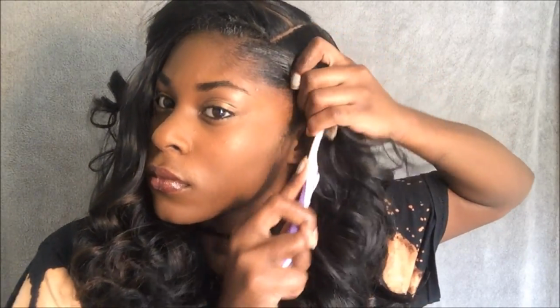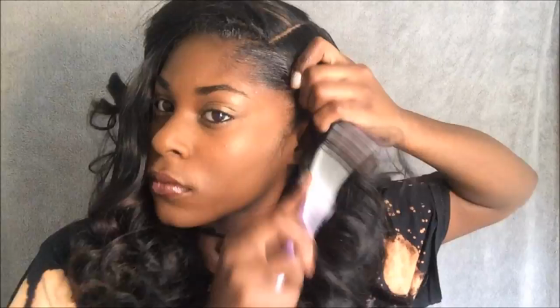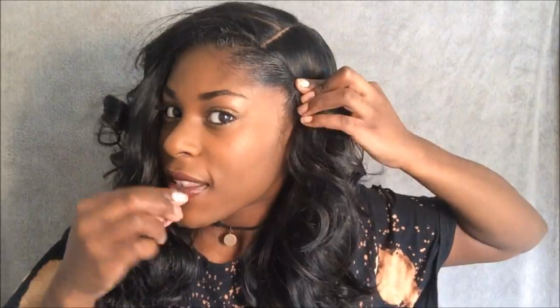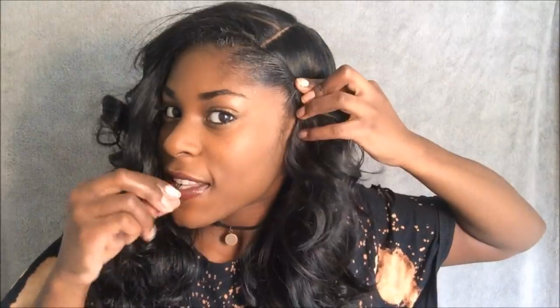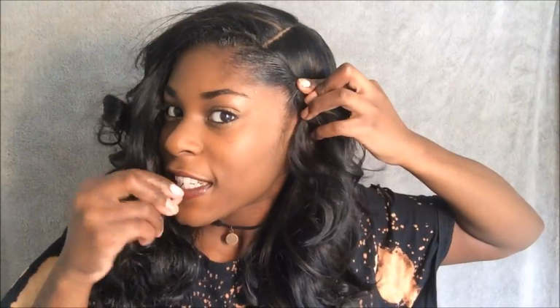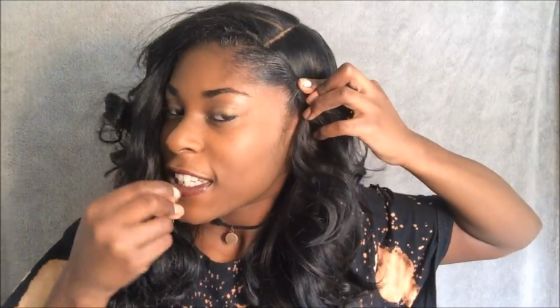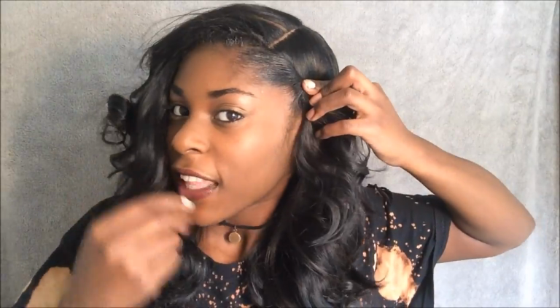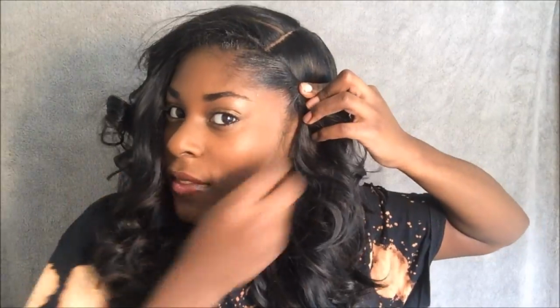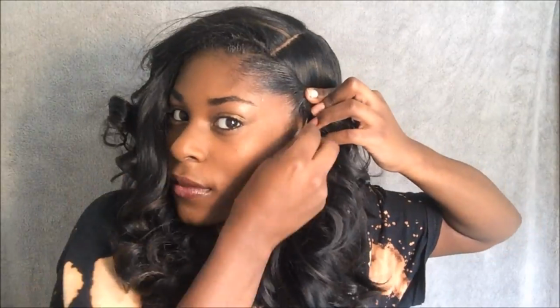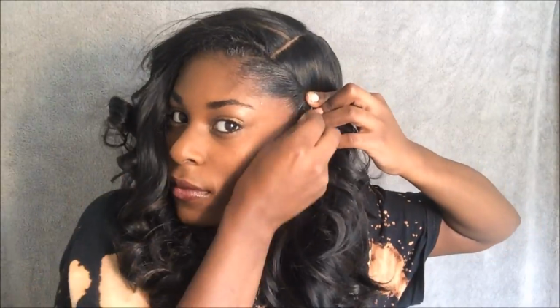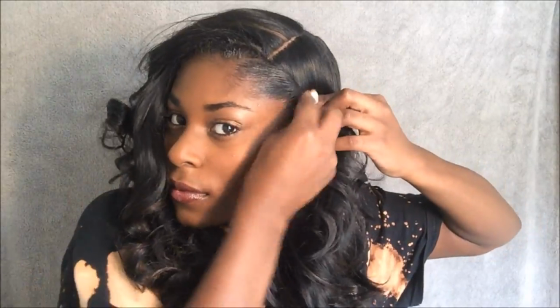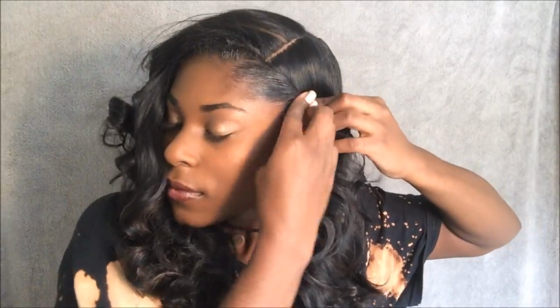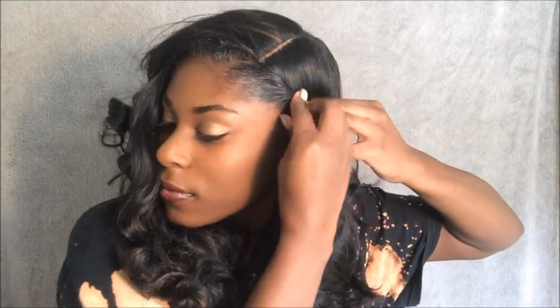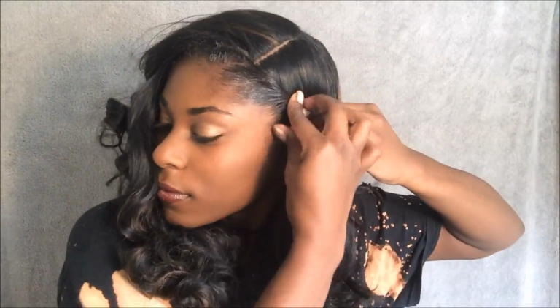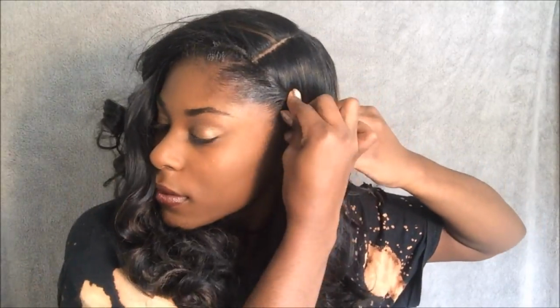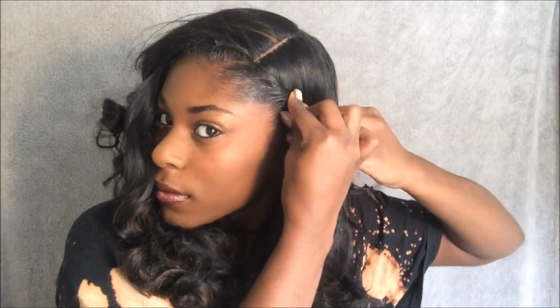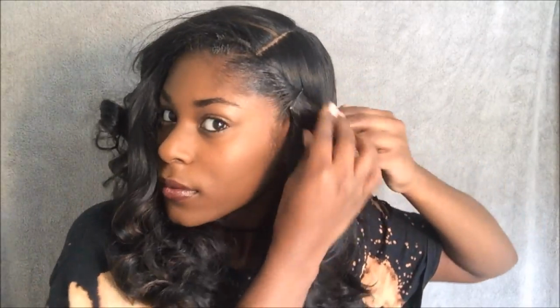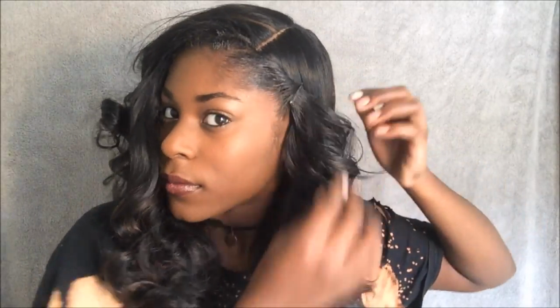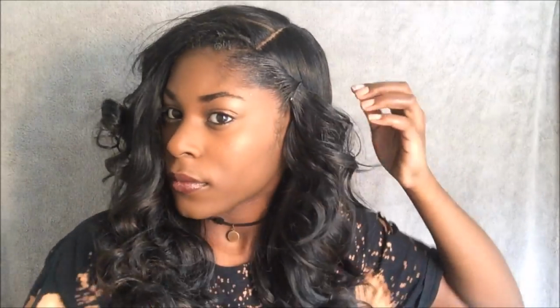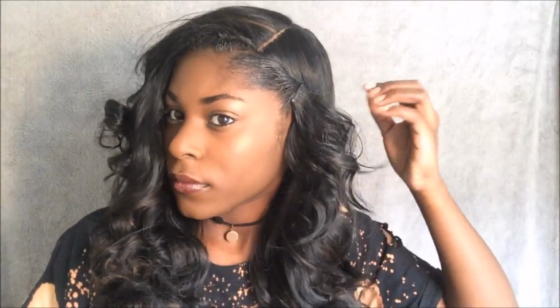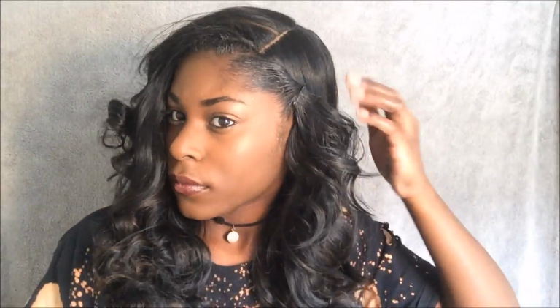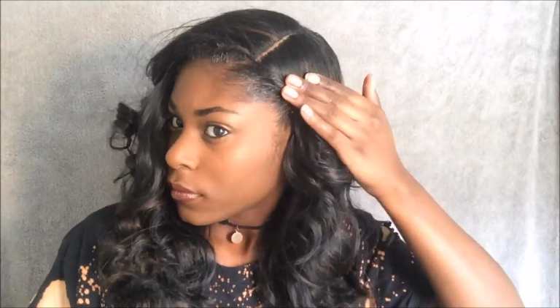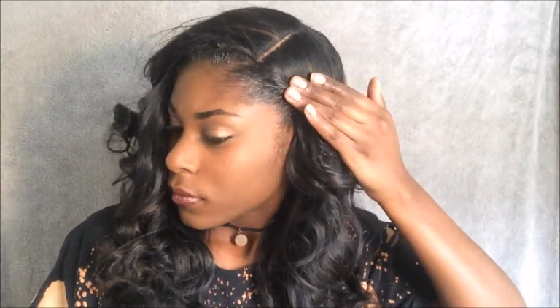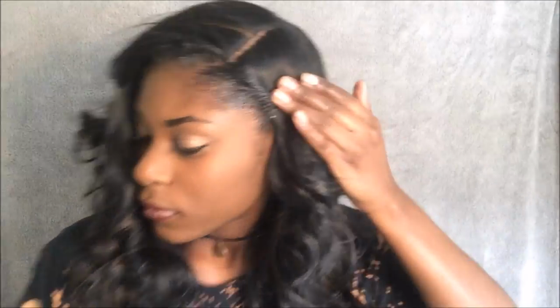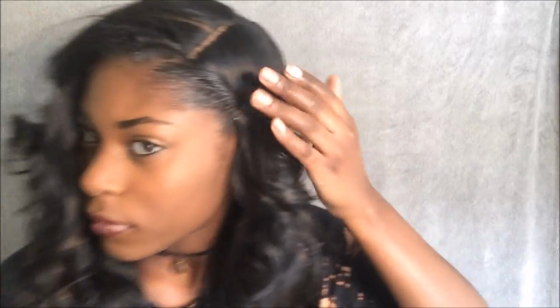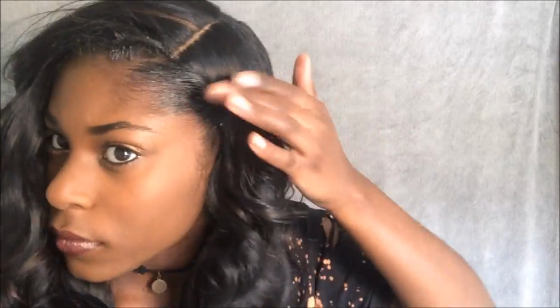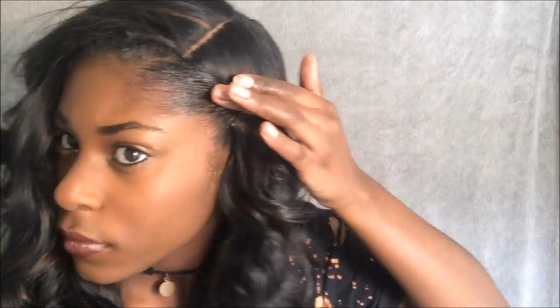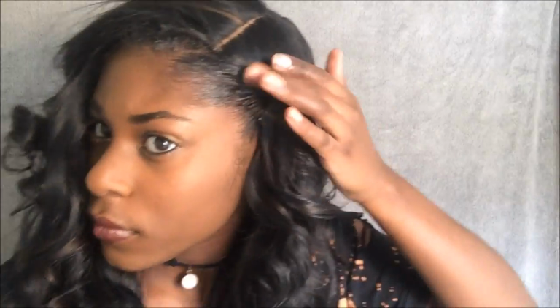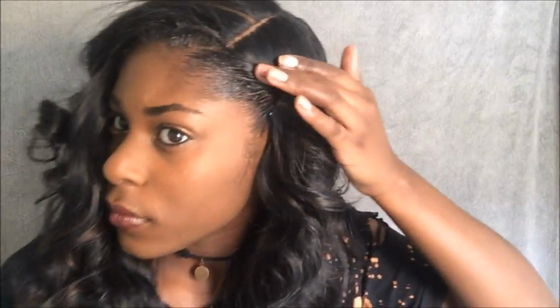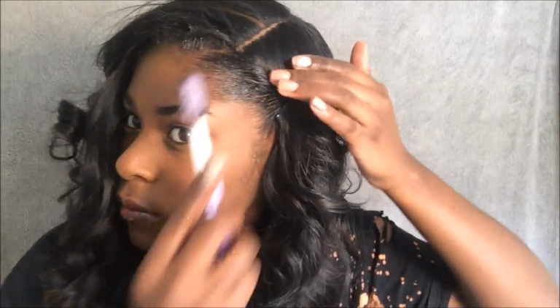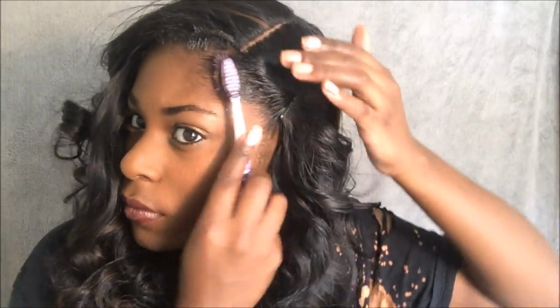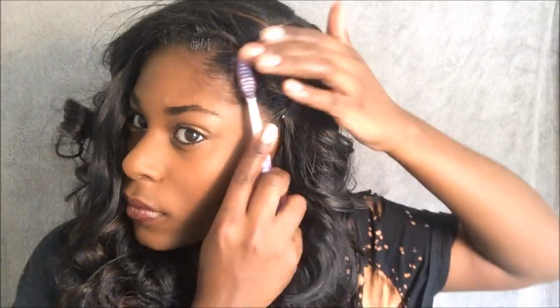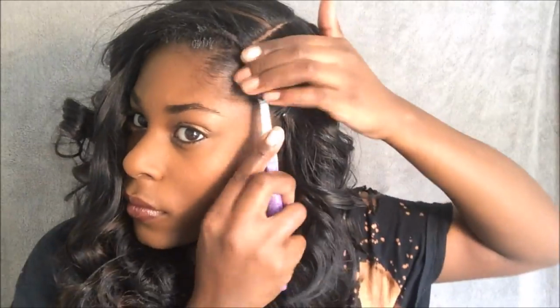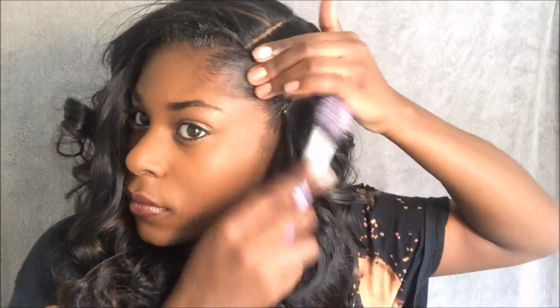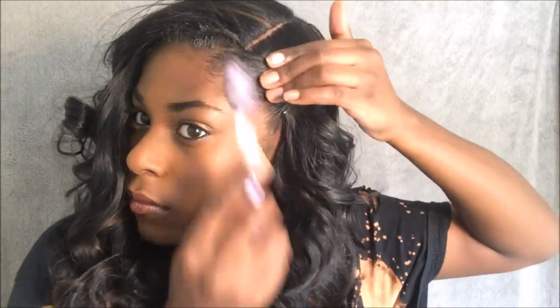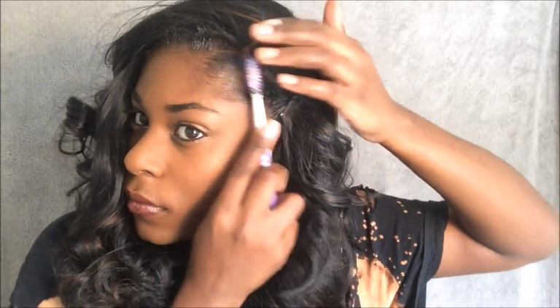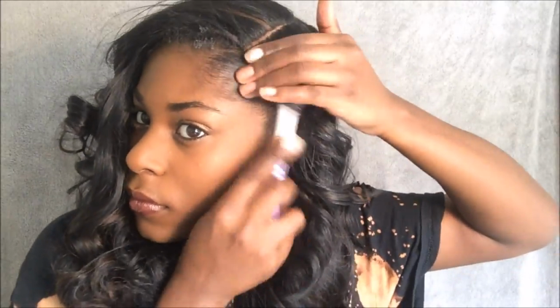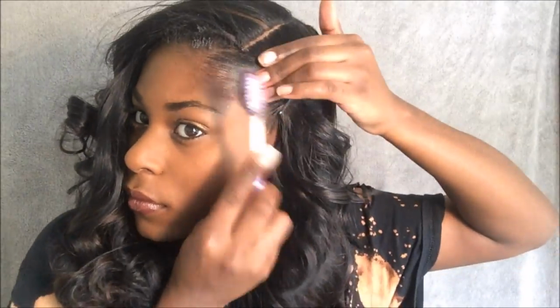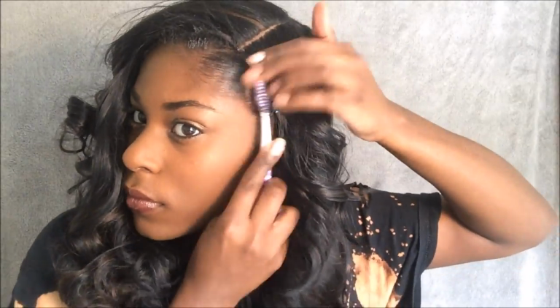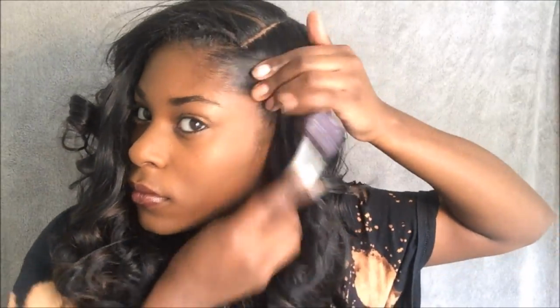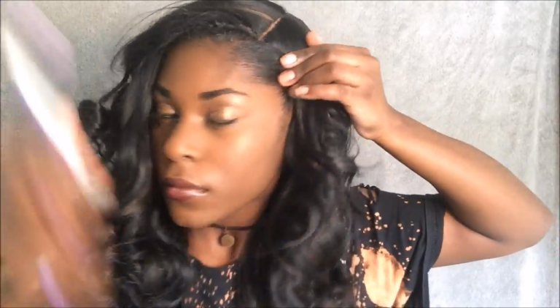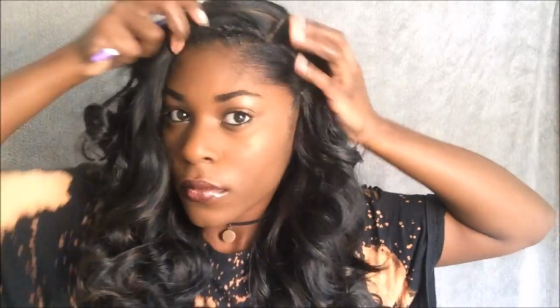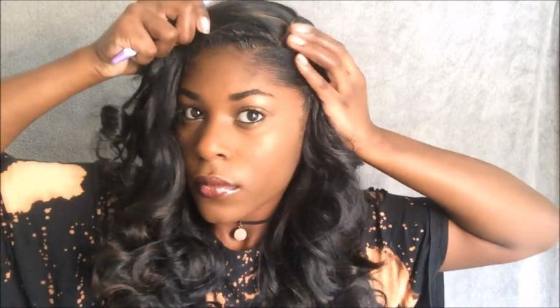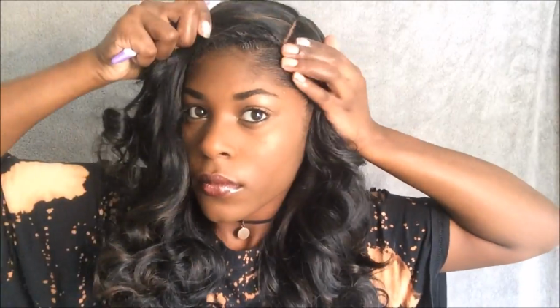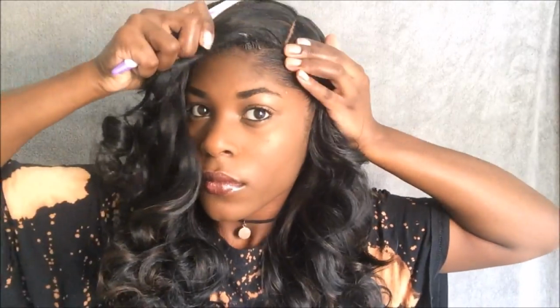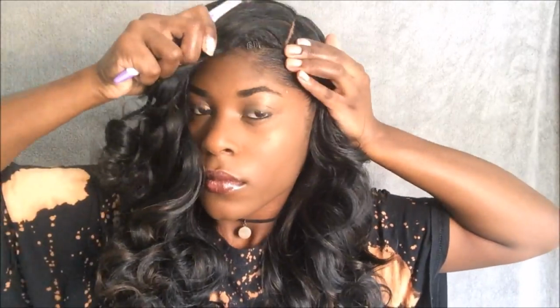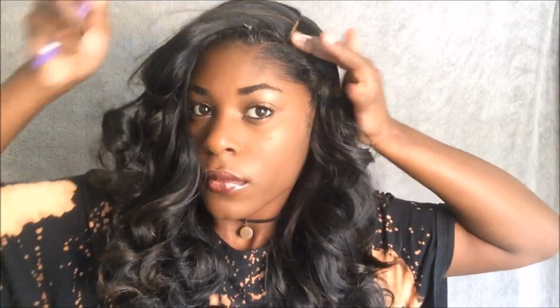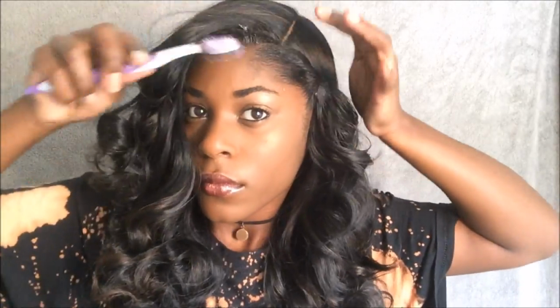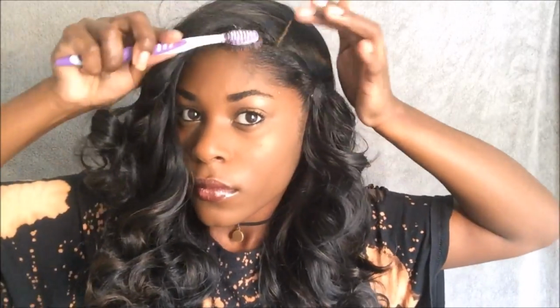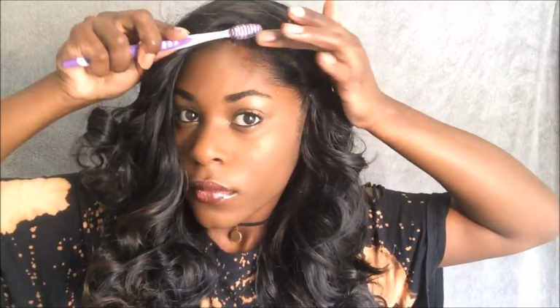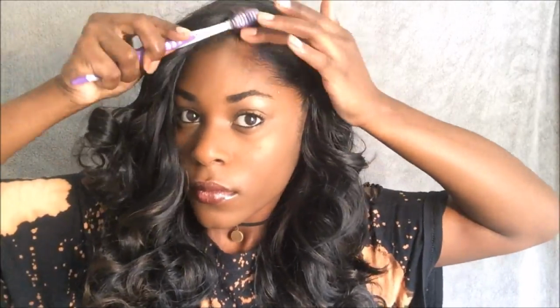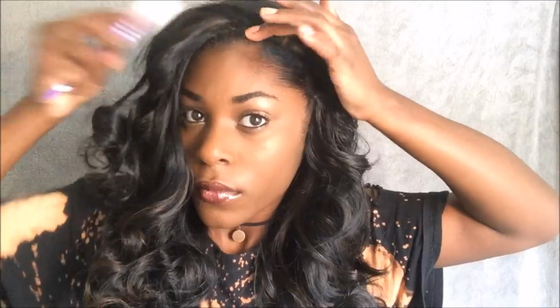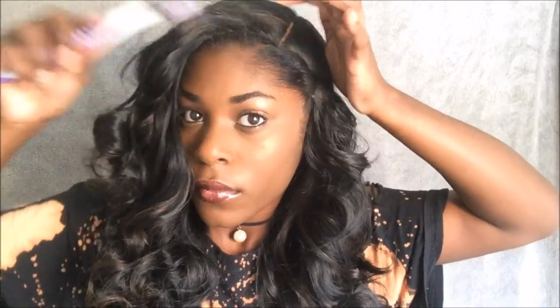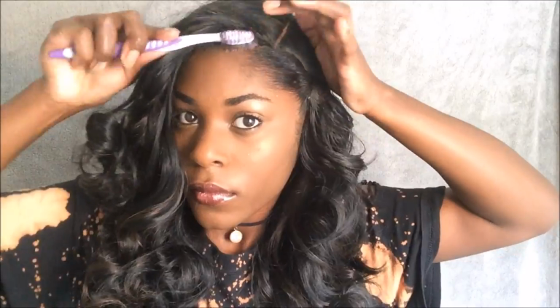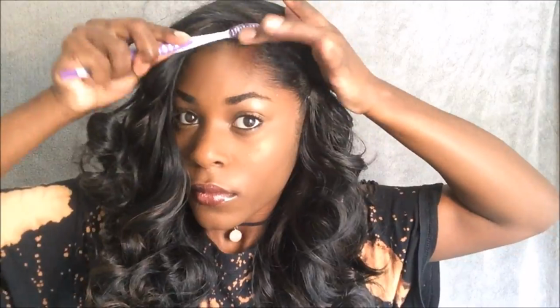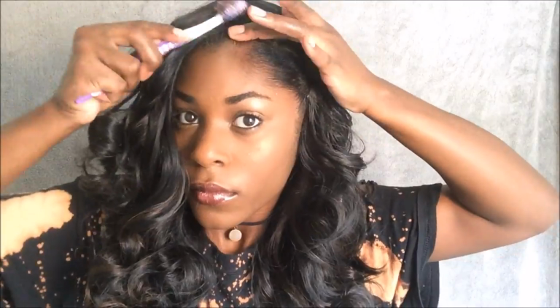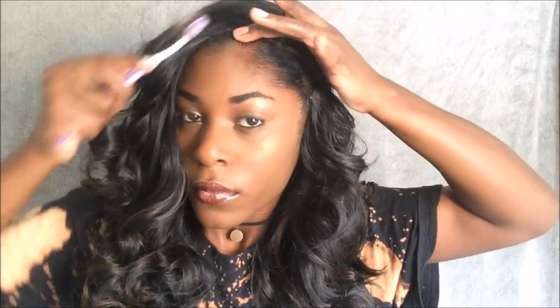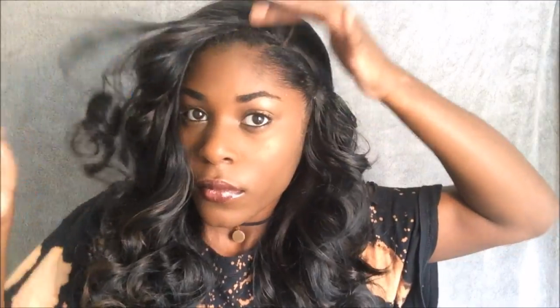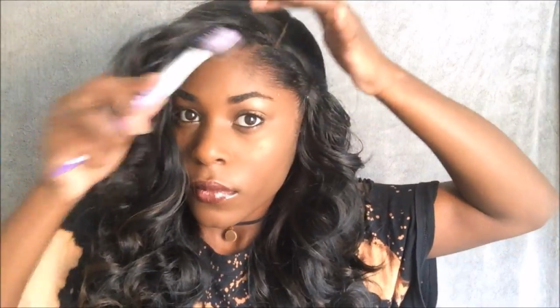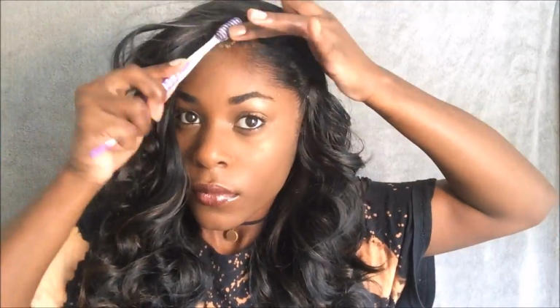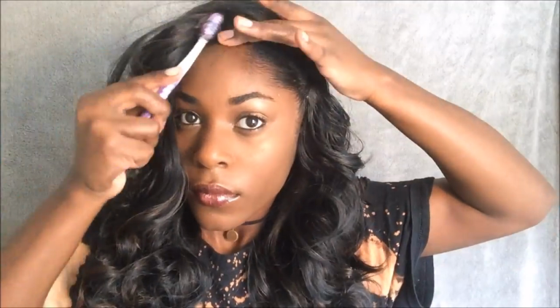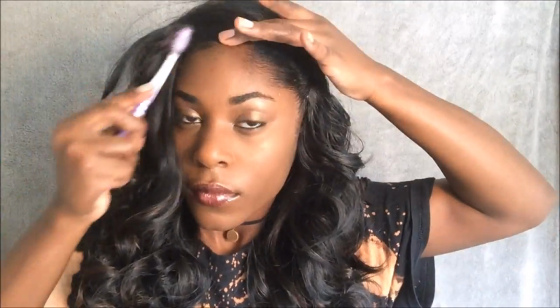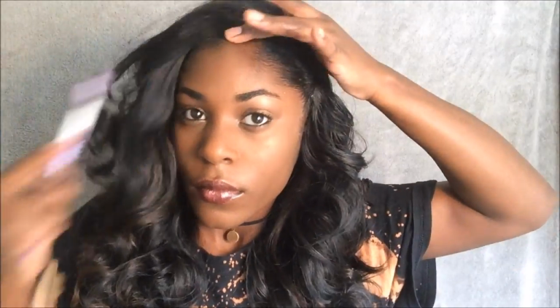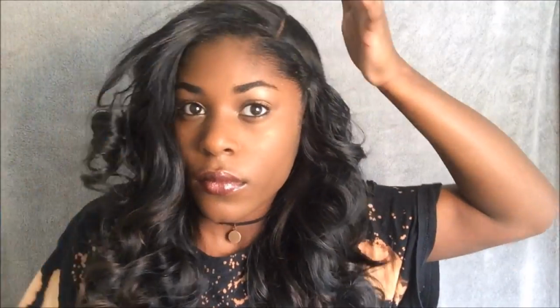I went in with my Murray's Edge Control and I applied that to my side, so I'm just brushing that in.